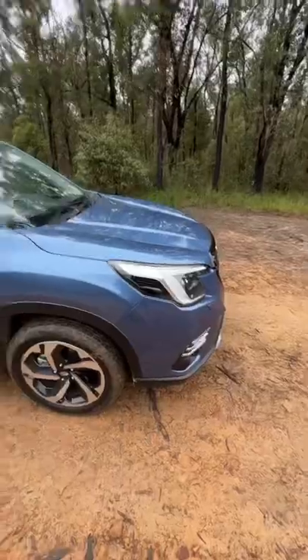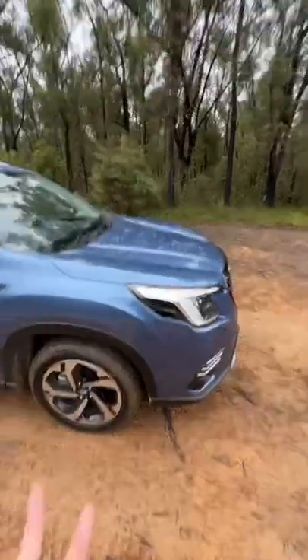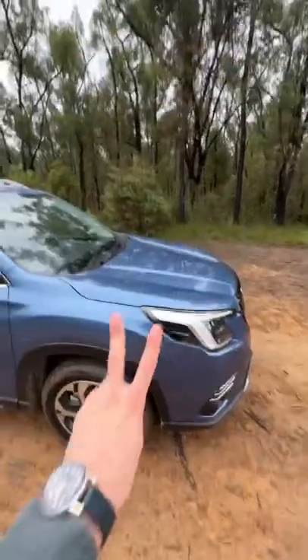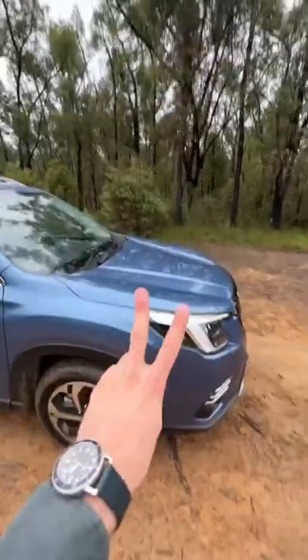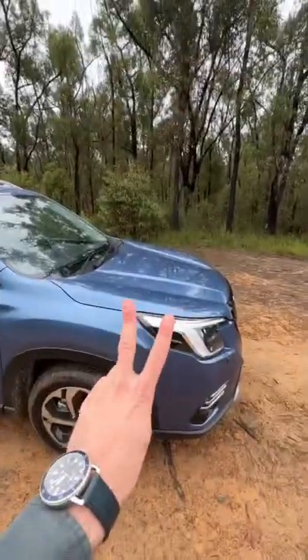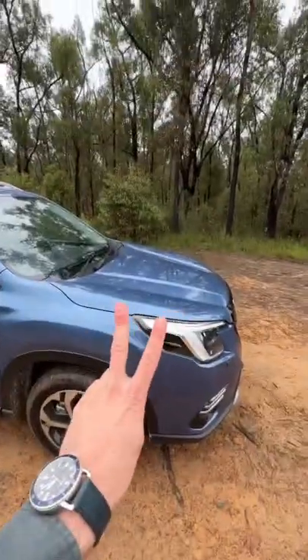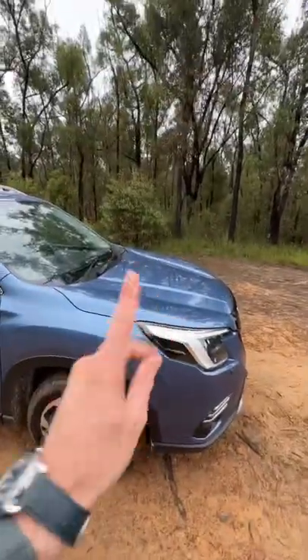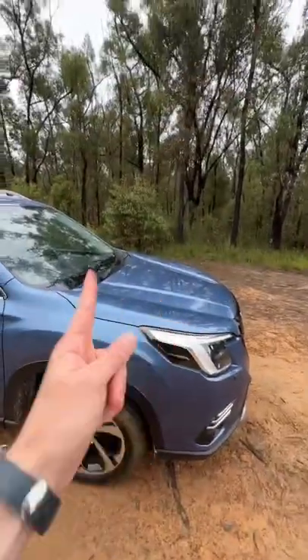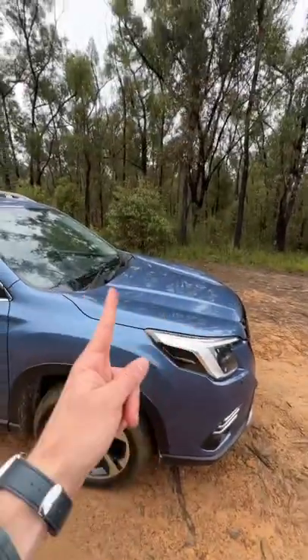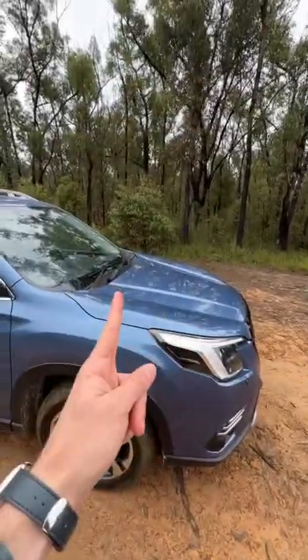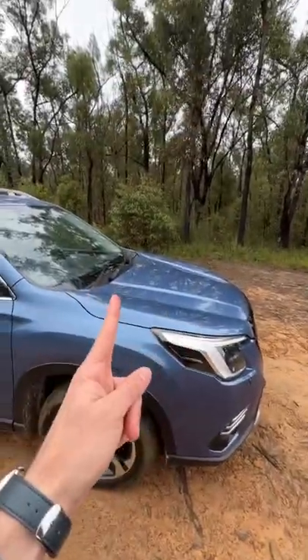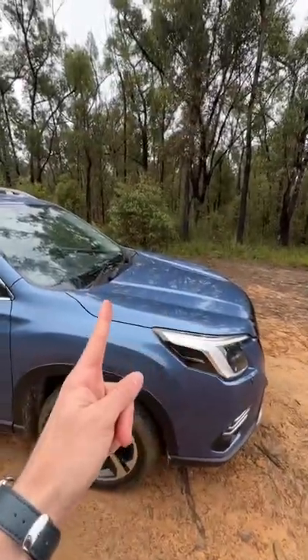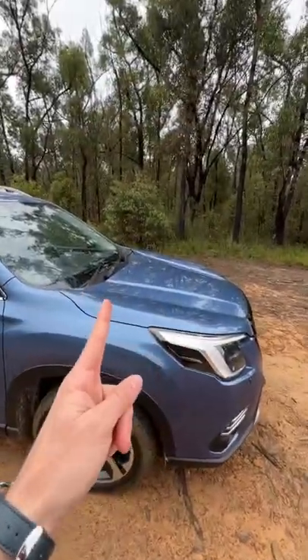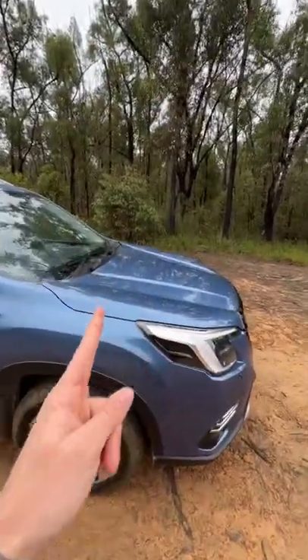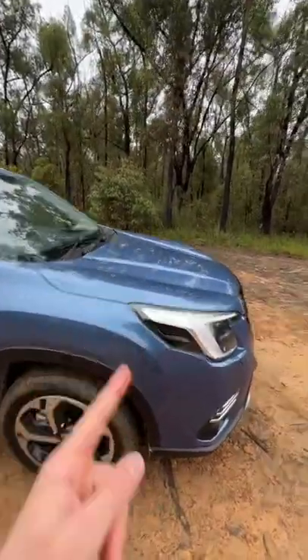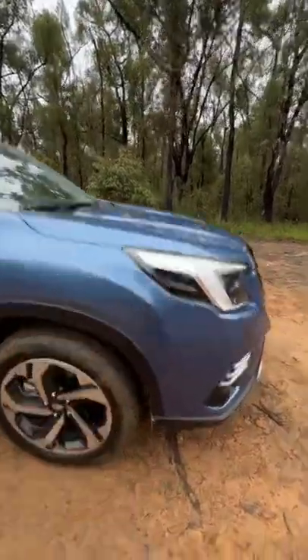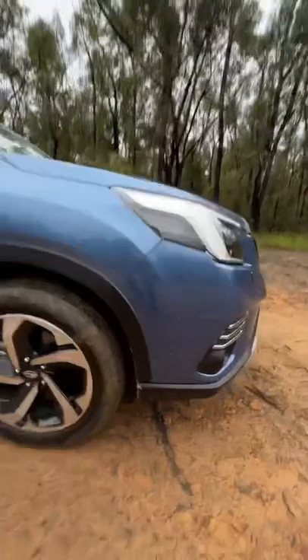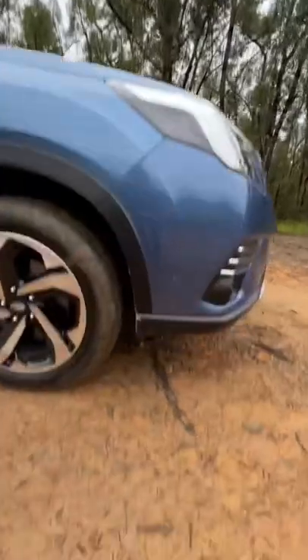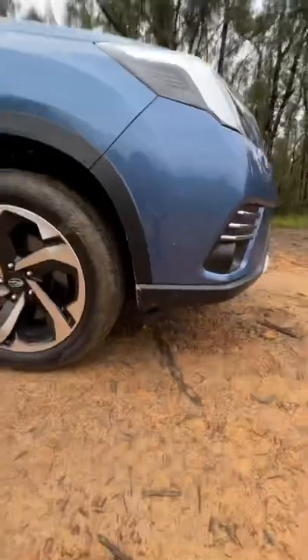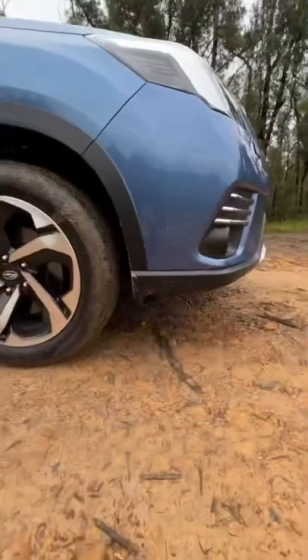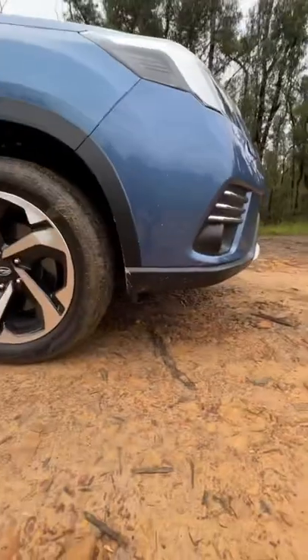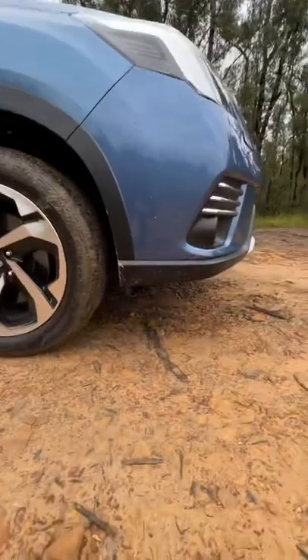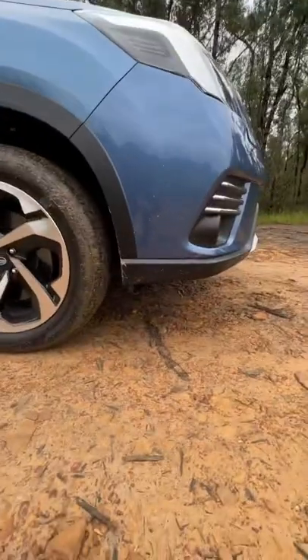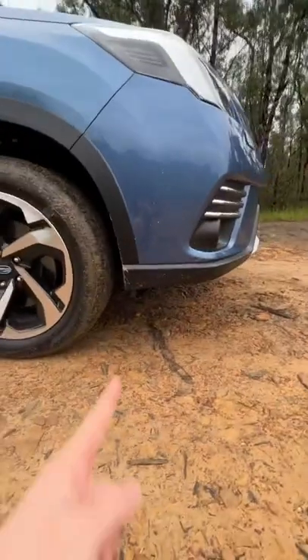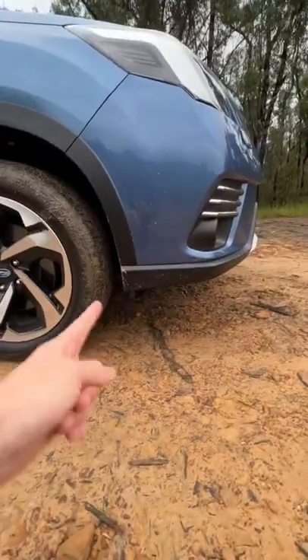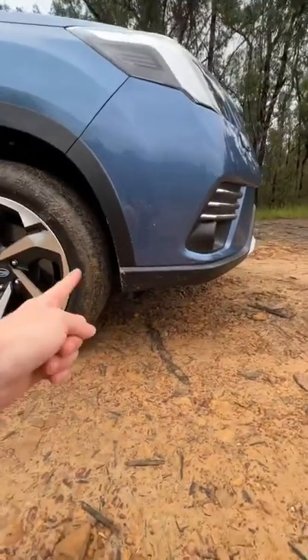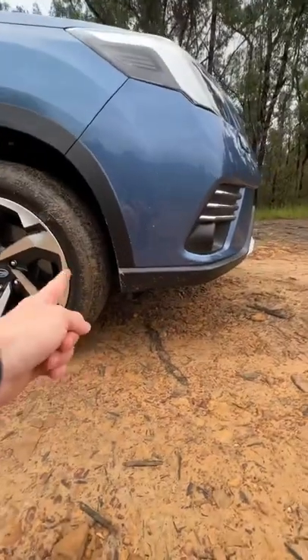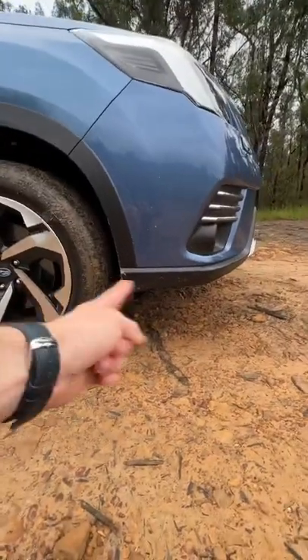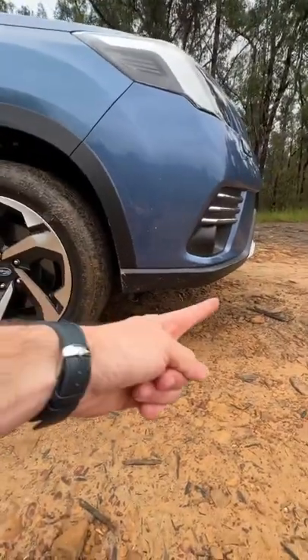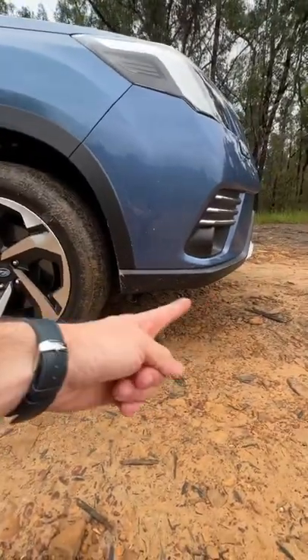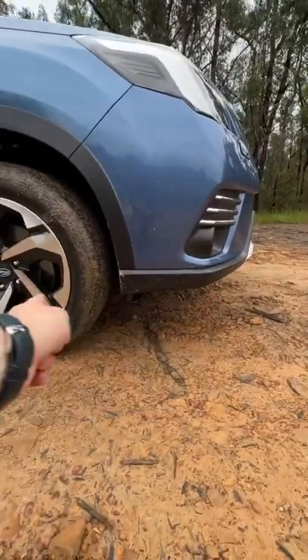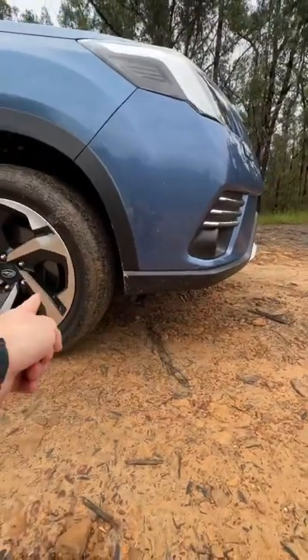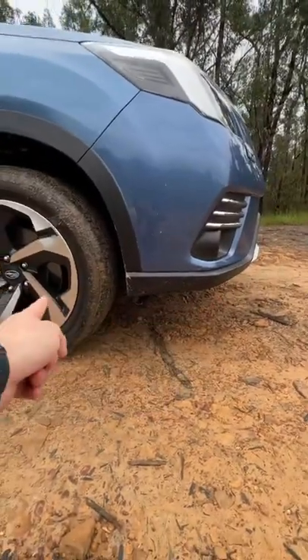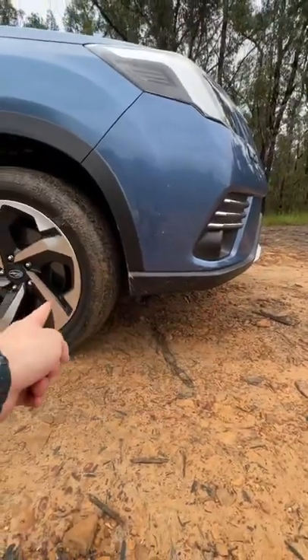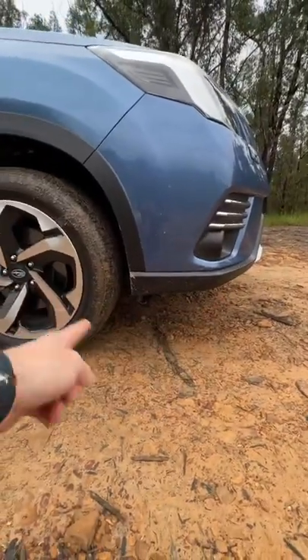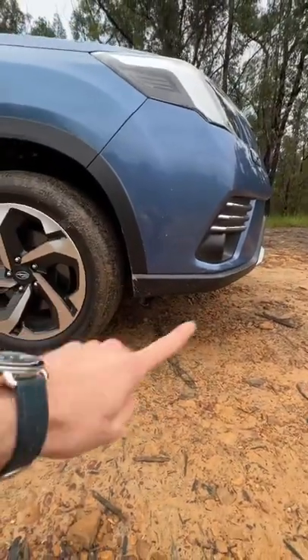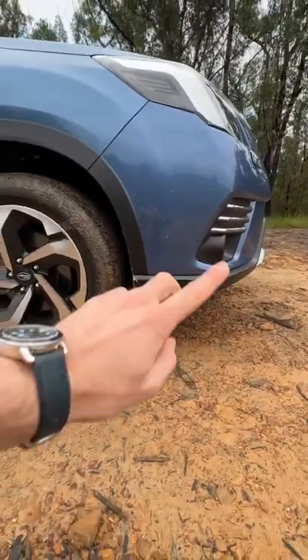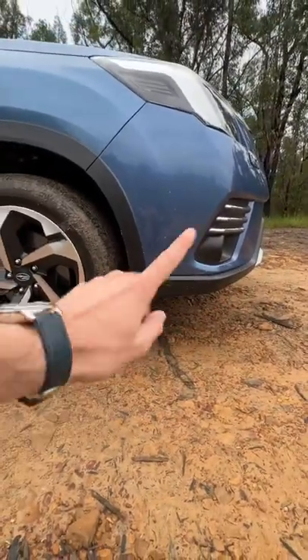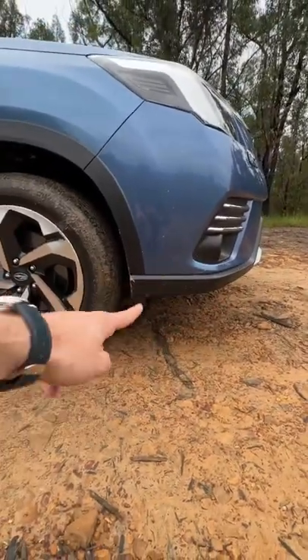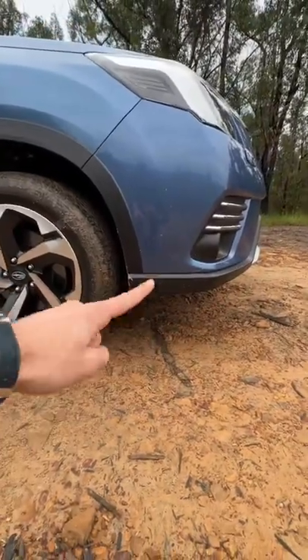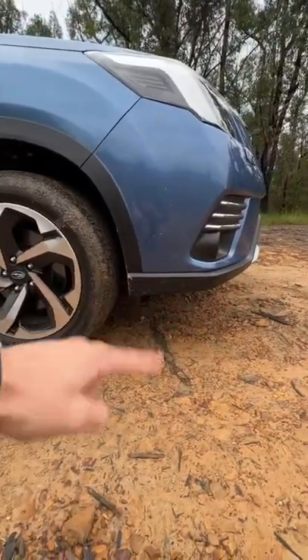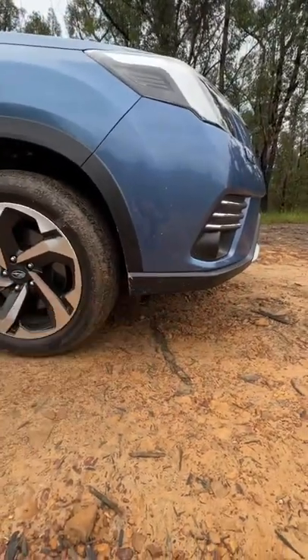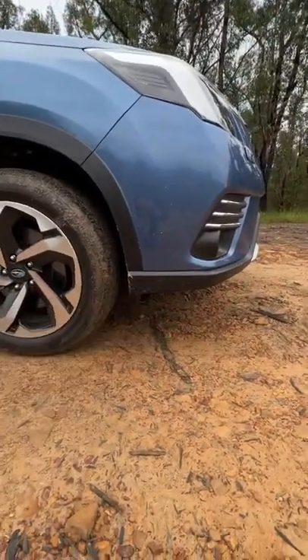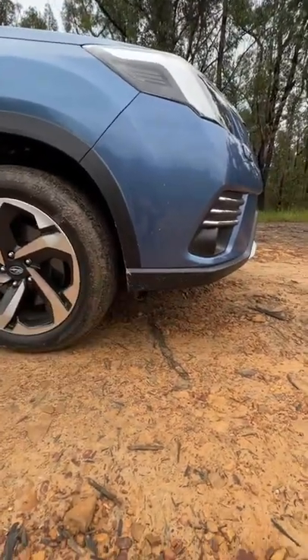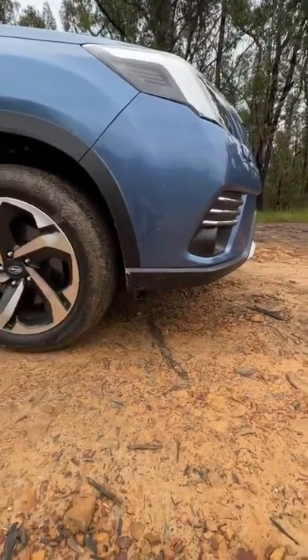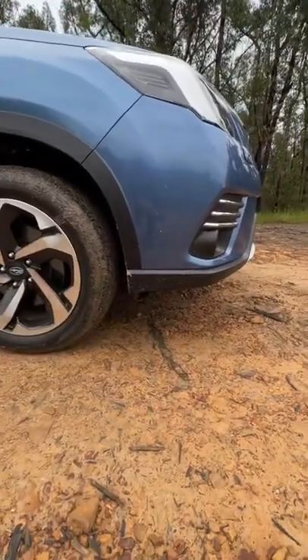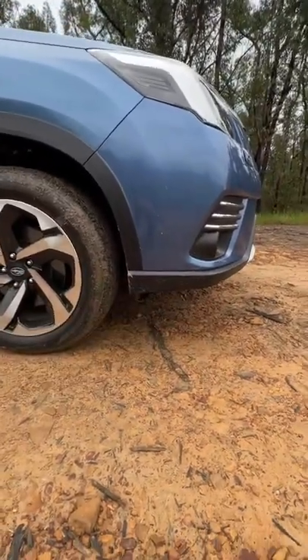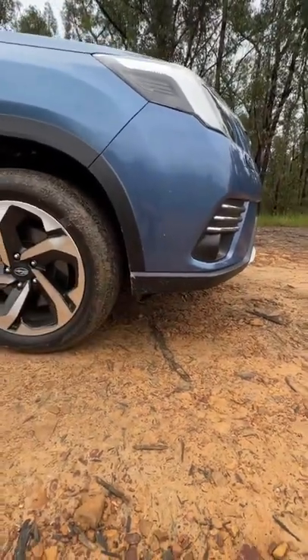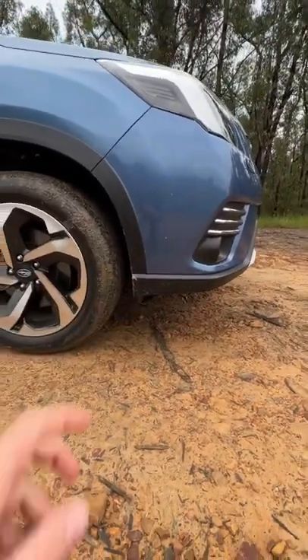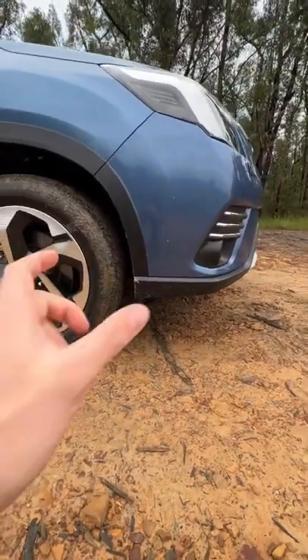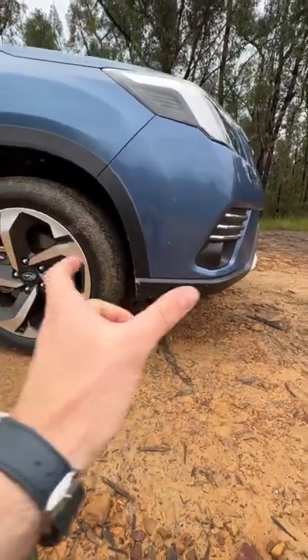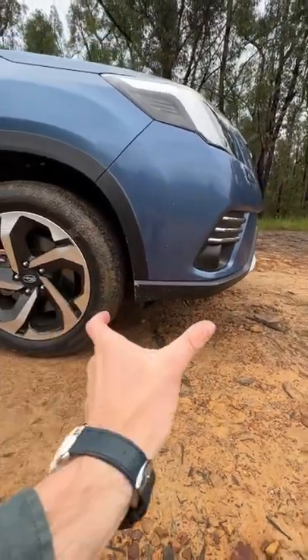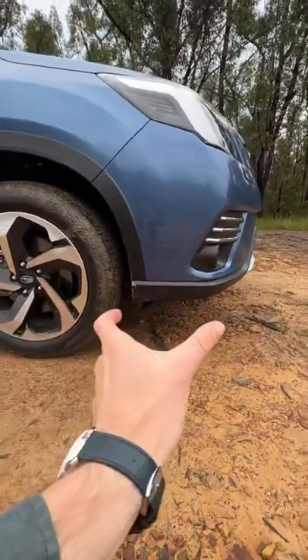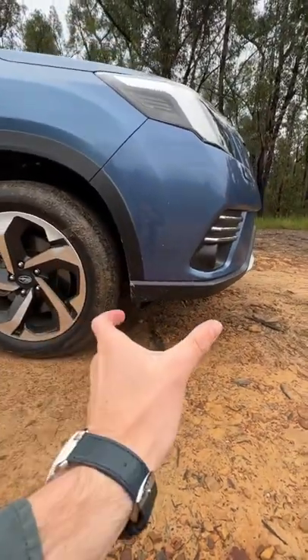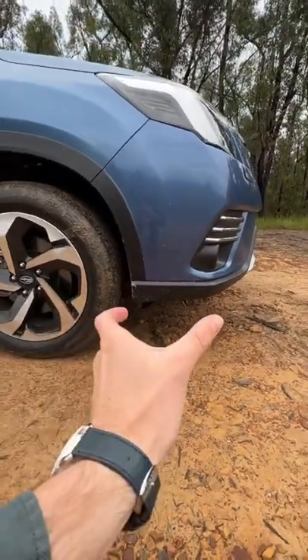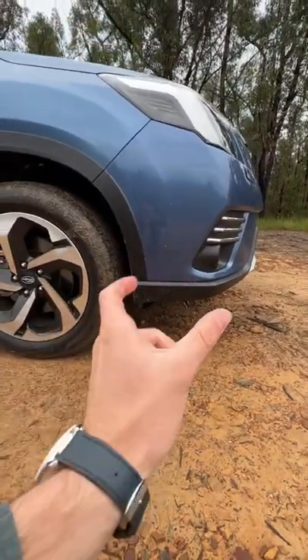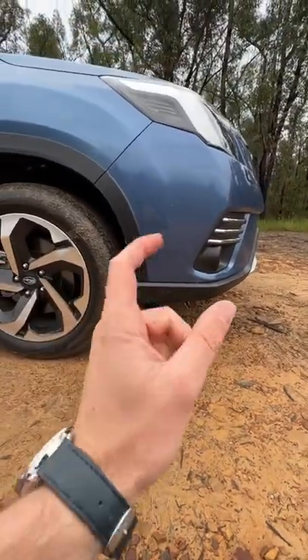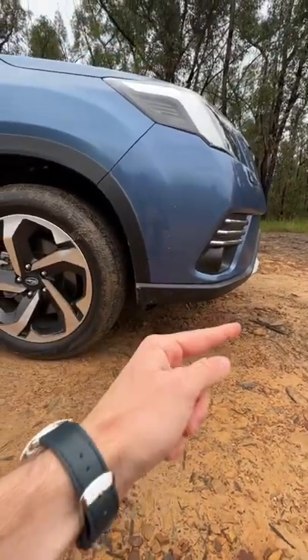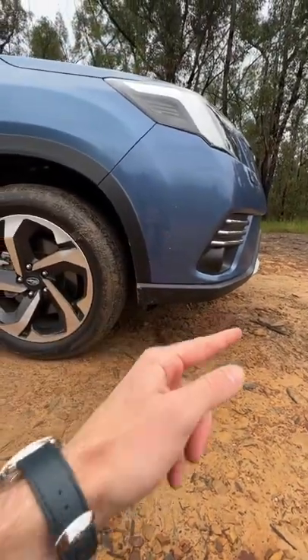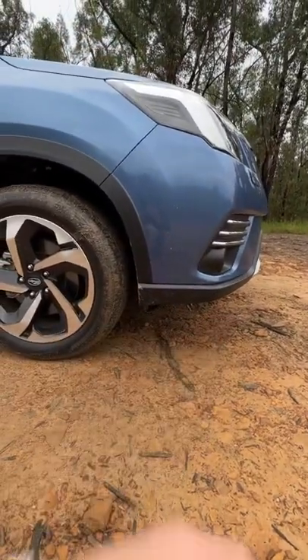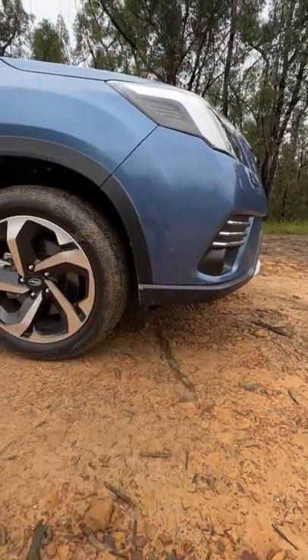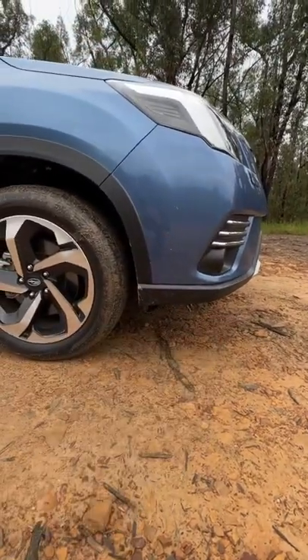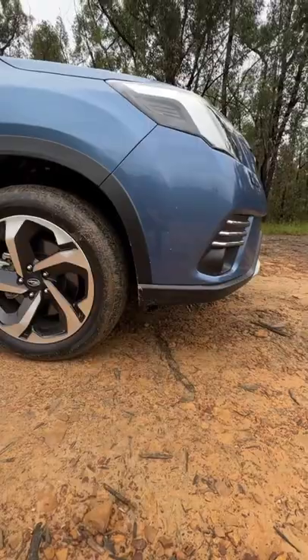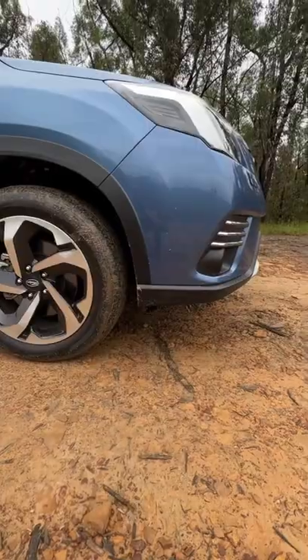Number two is that if this car has X modes, I don't know why we have such a long overhang. It makes it a little bit harder to off-road when you have that much bumper hanging off the front.